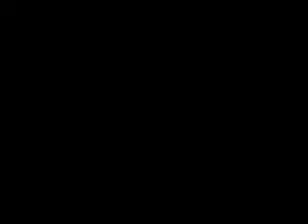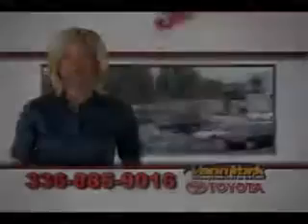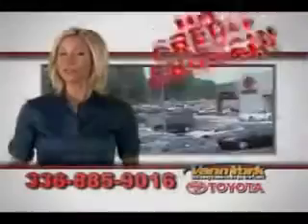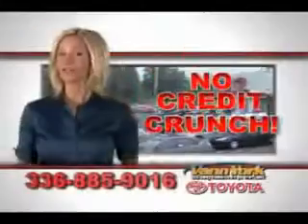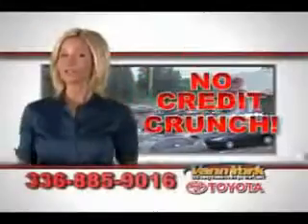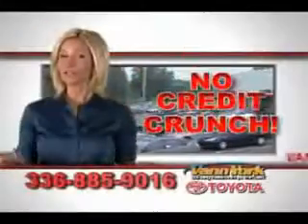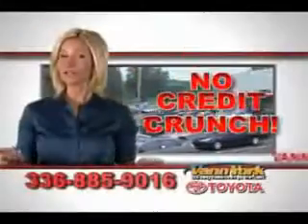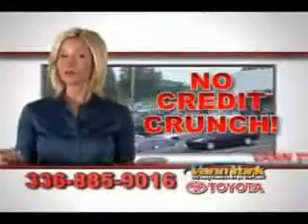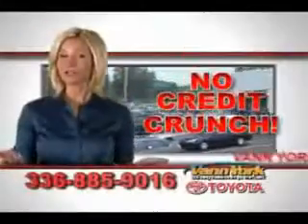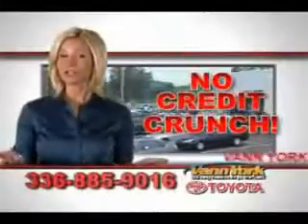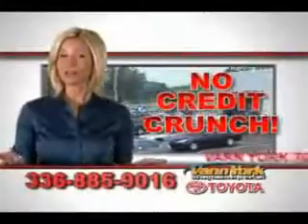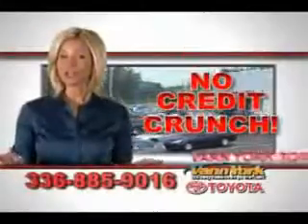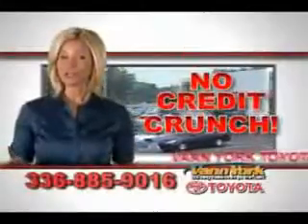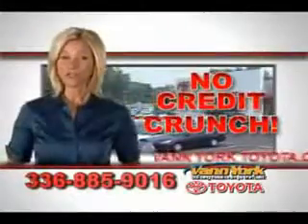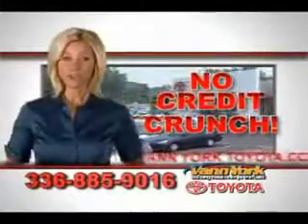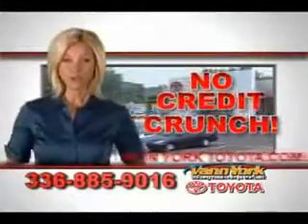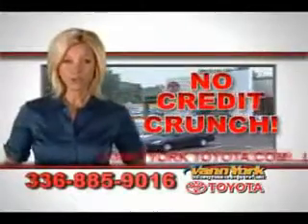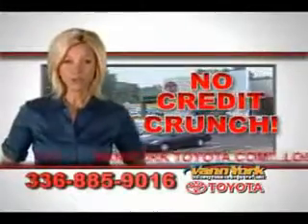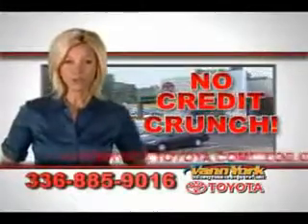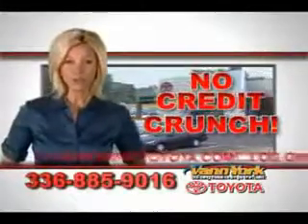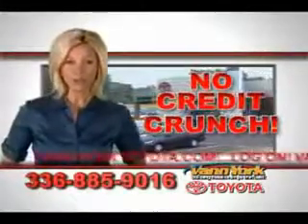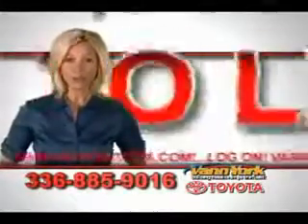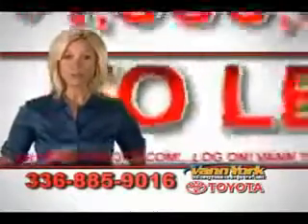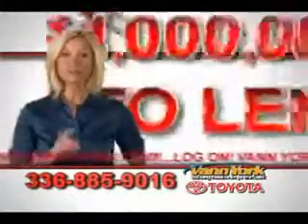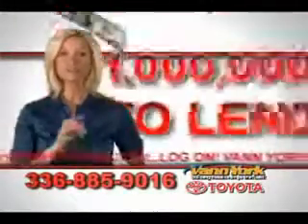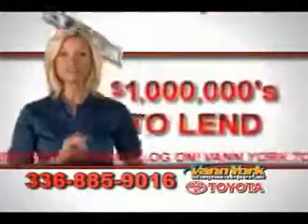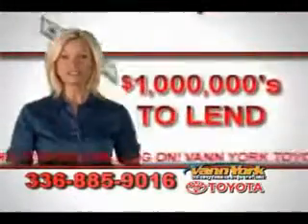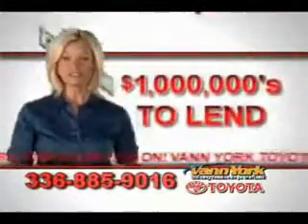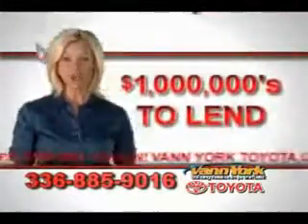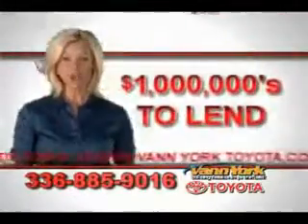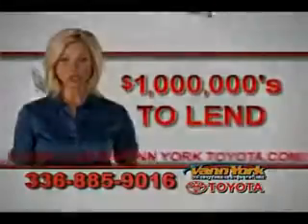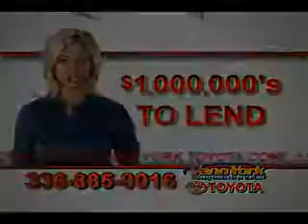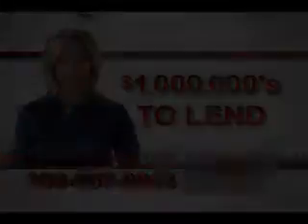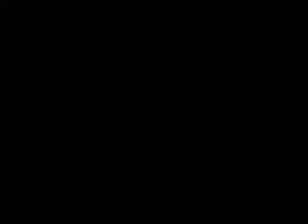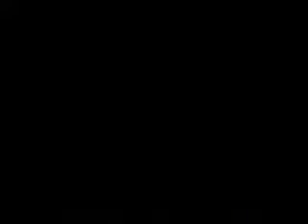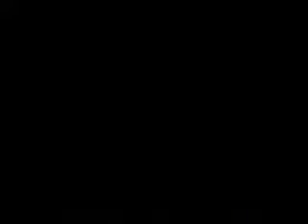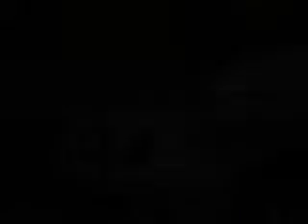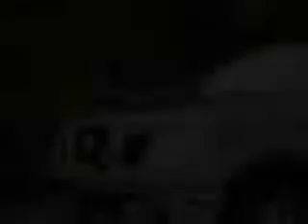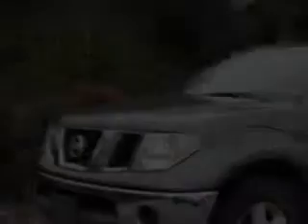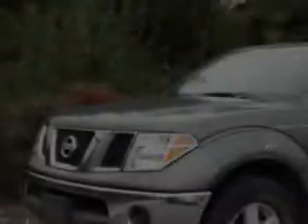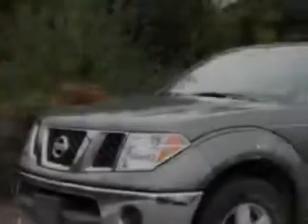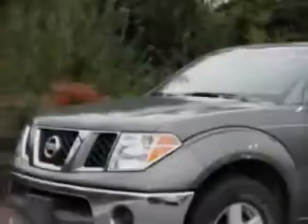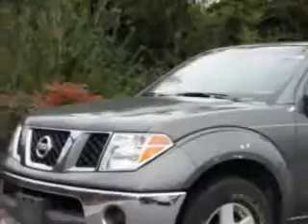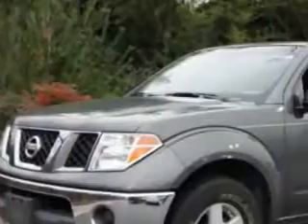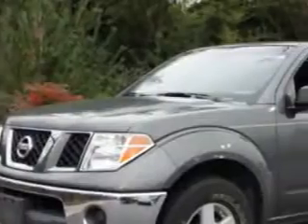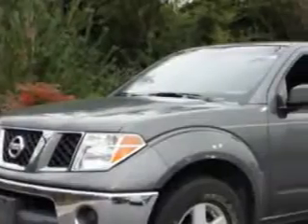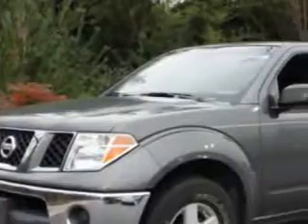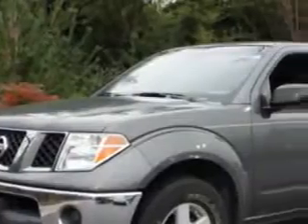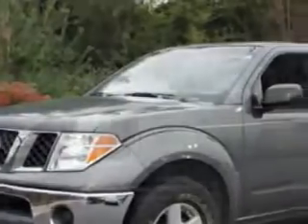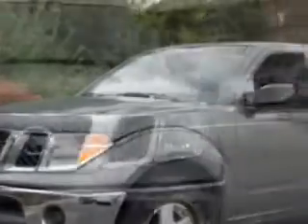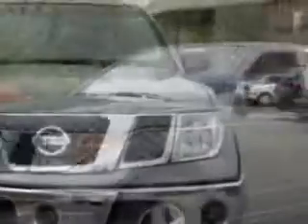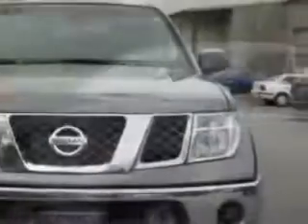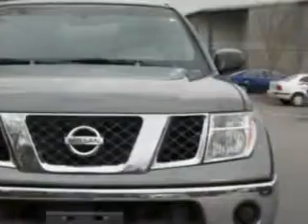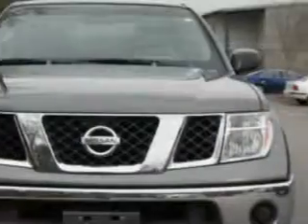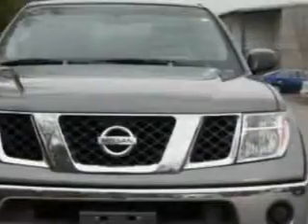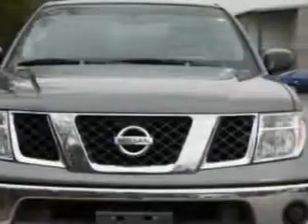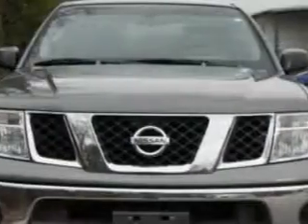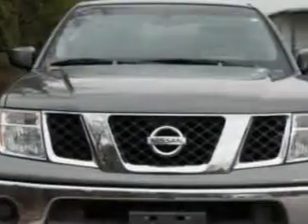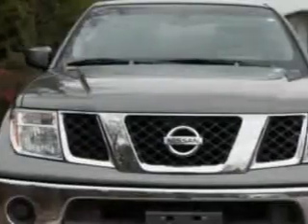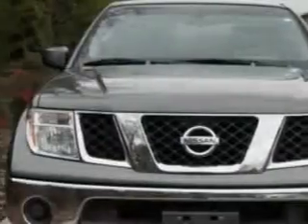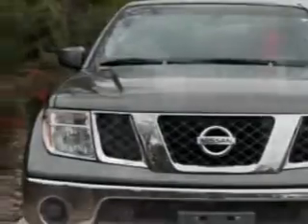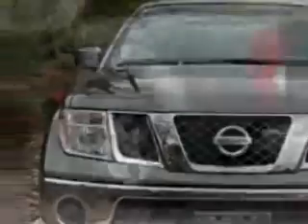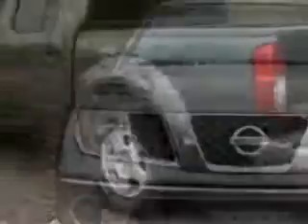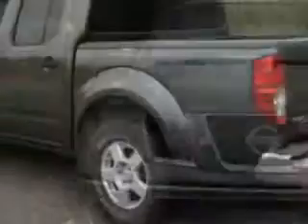There's no credit crunch at Van York Toyota — millions of dollars to lend. Van York Toyota knows you want more than just a car.